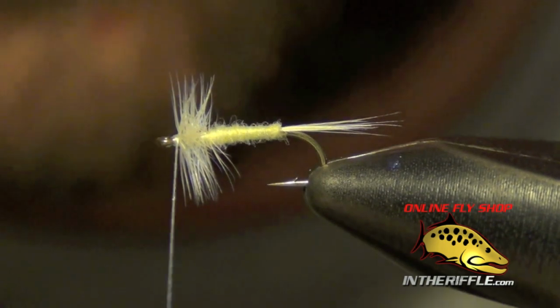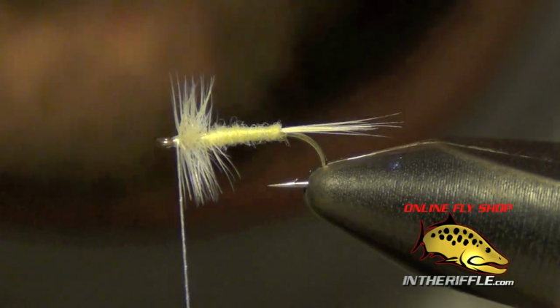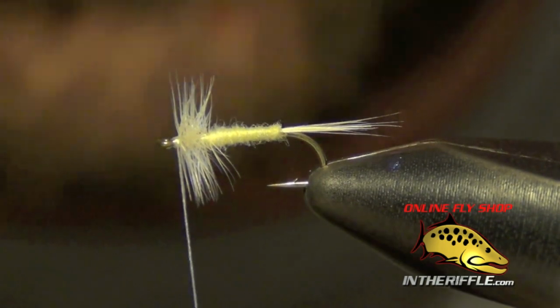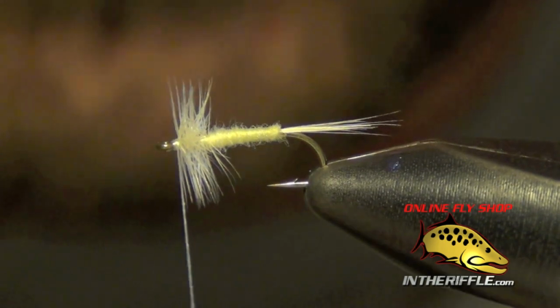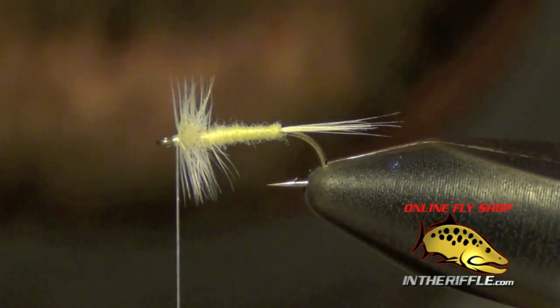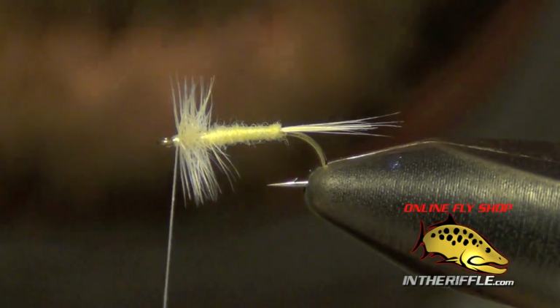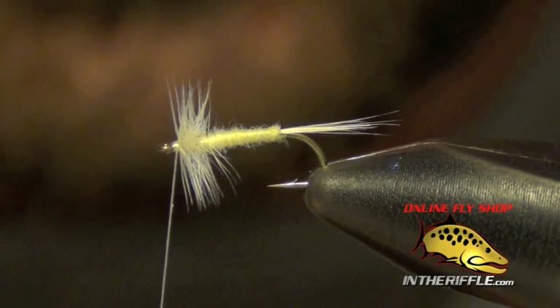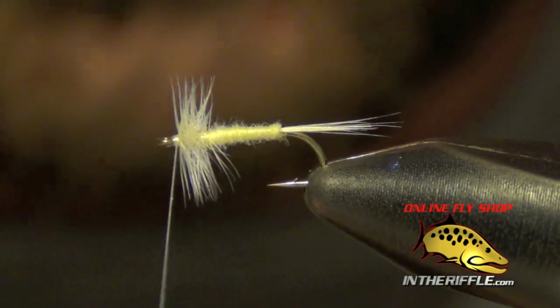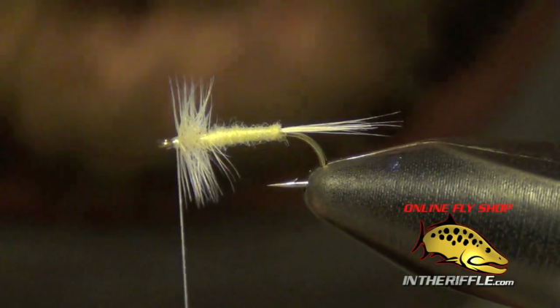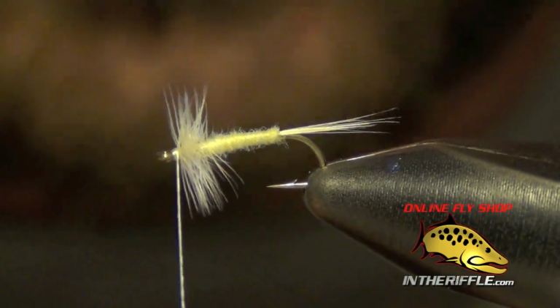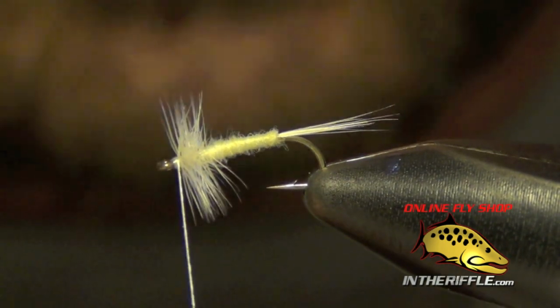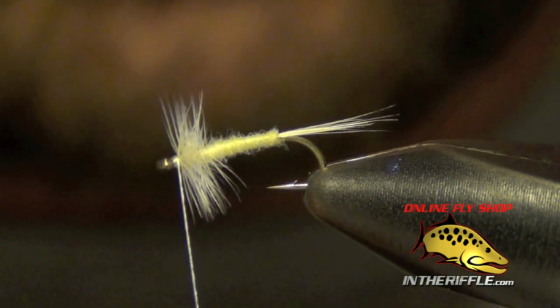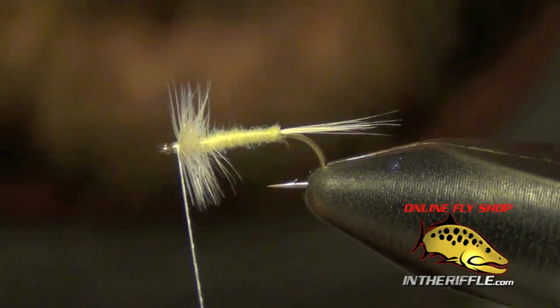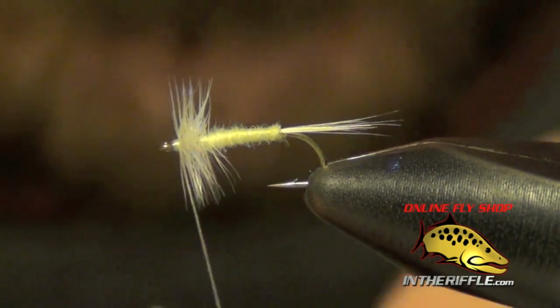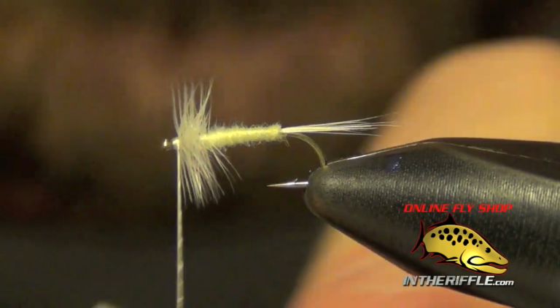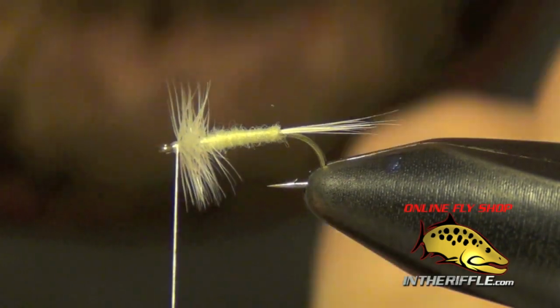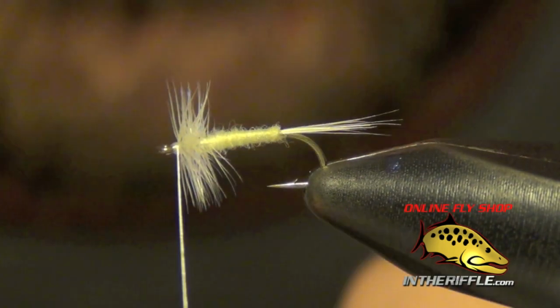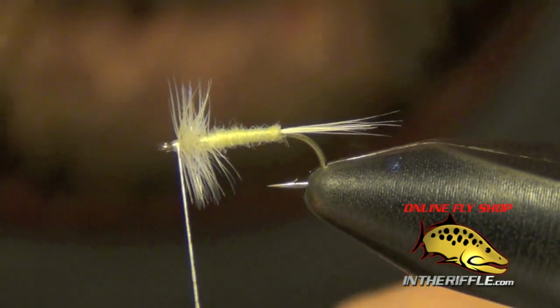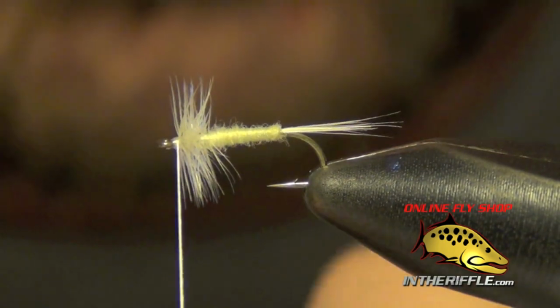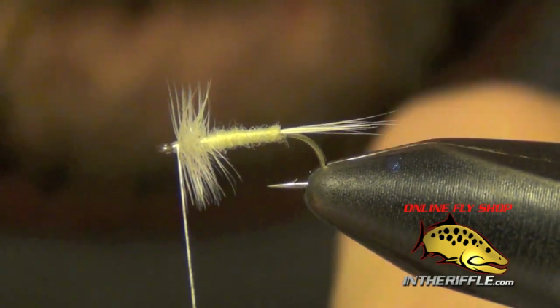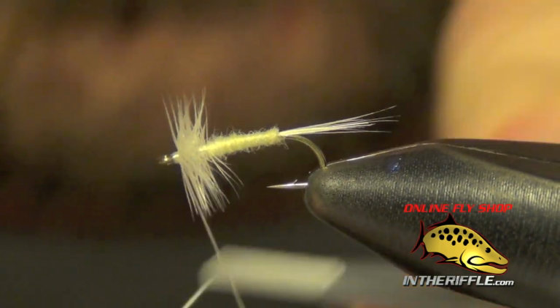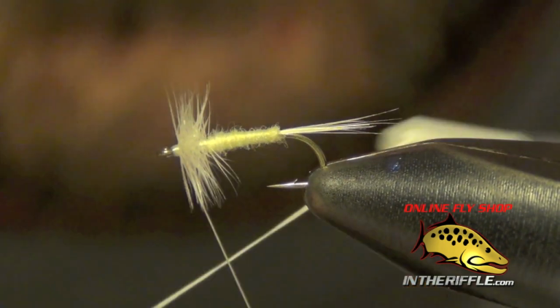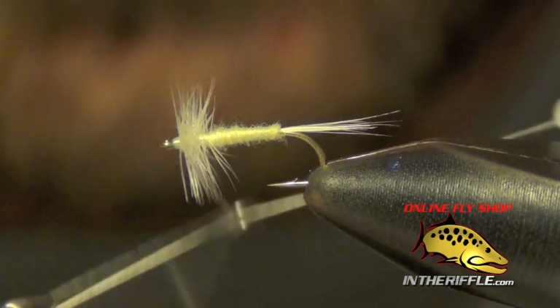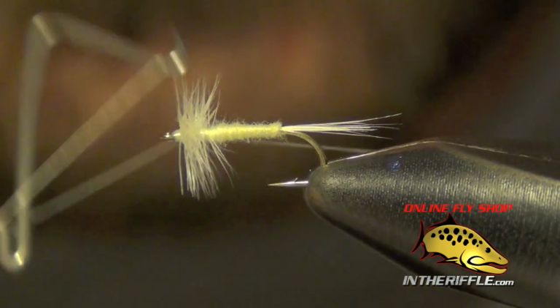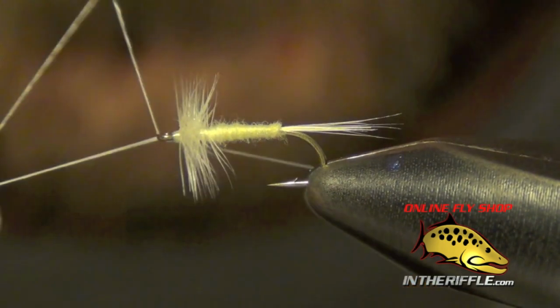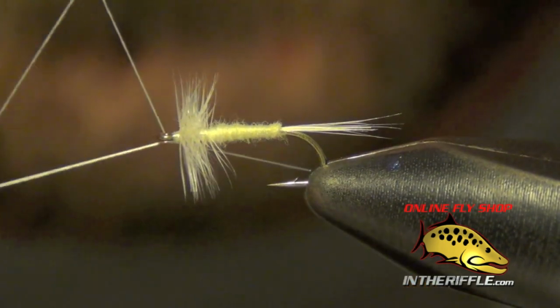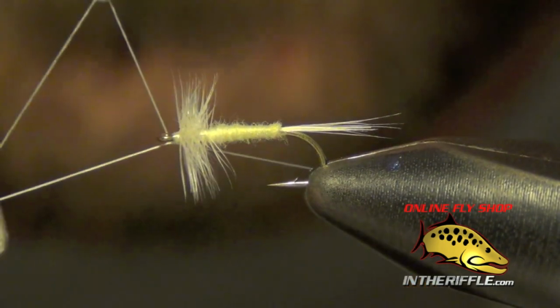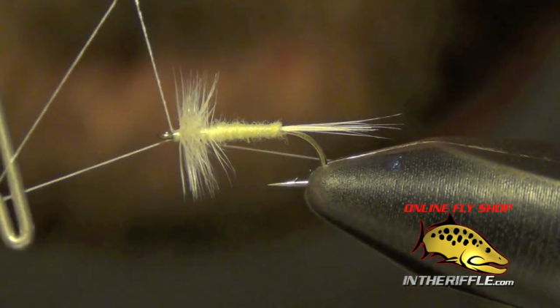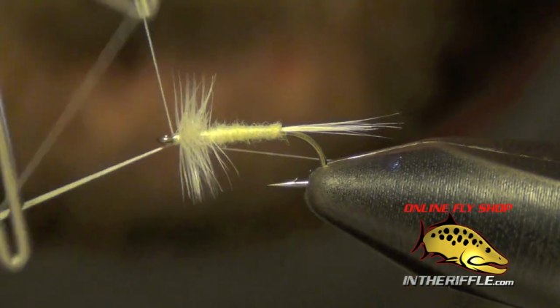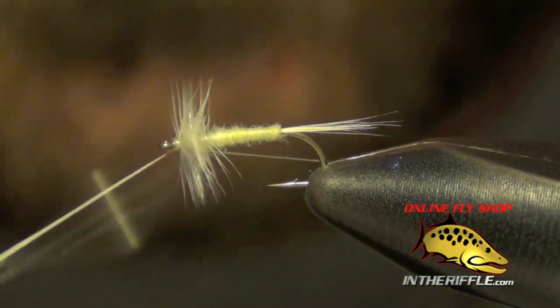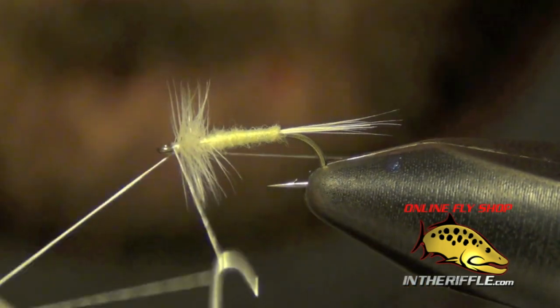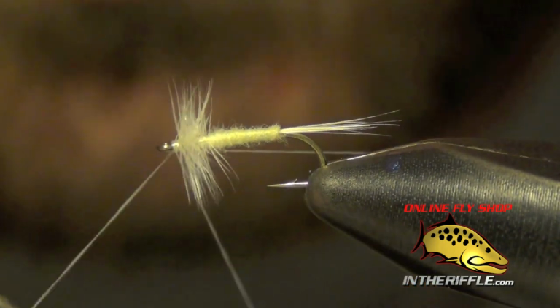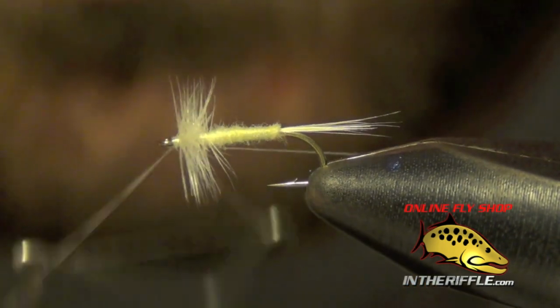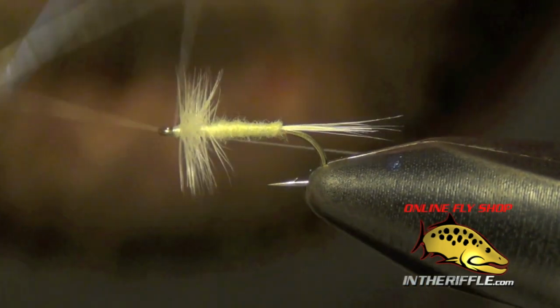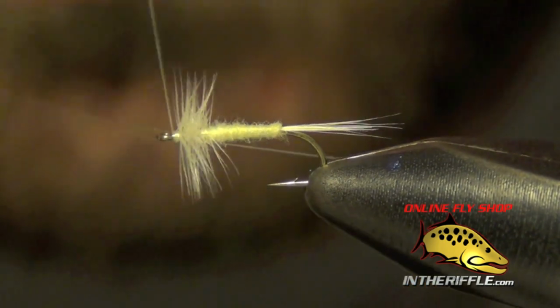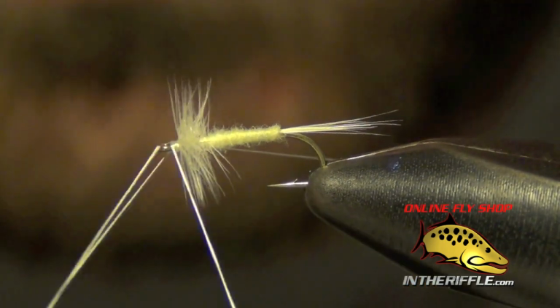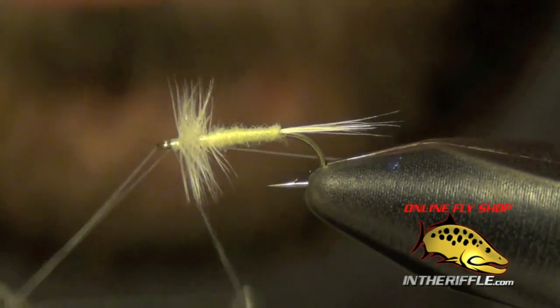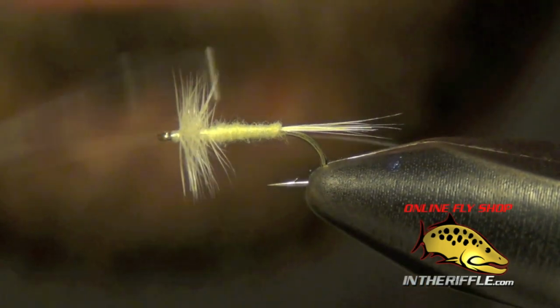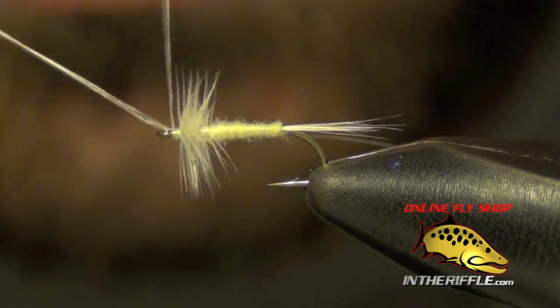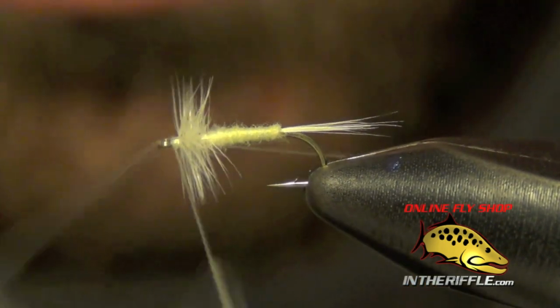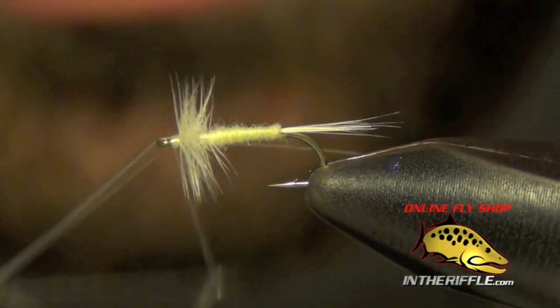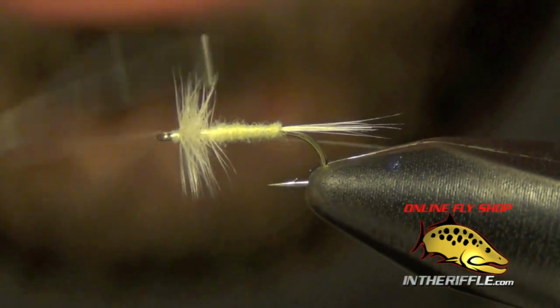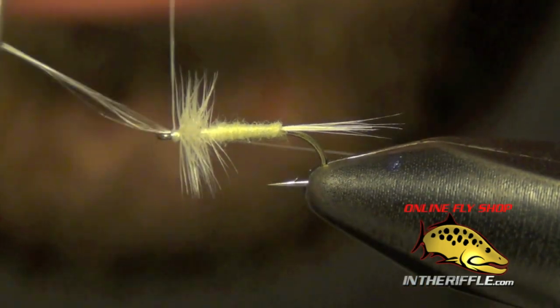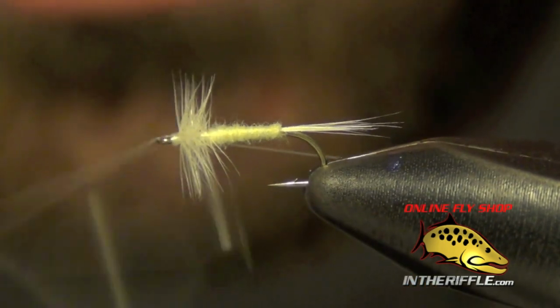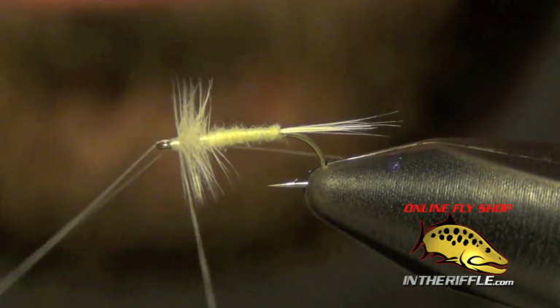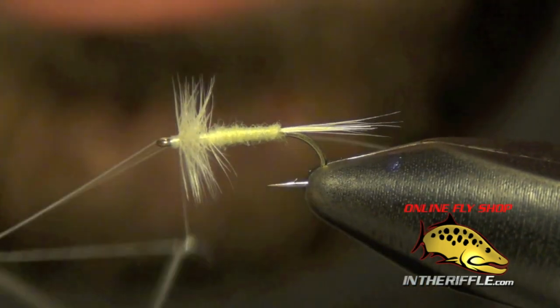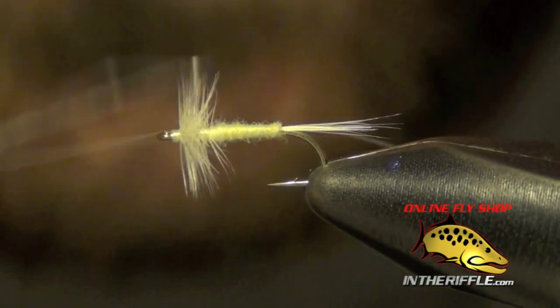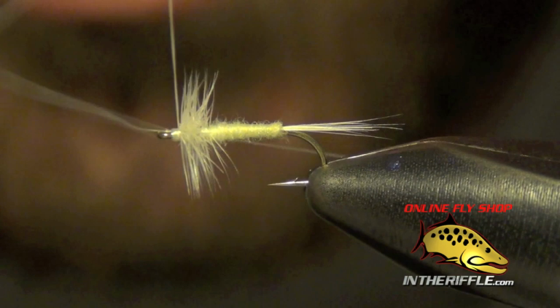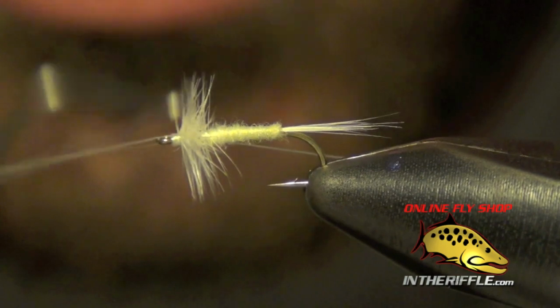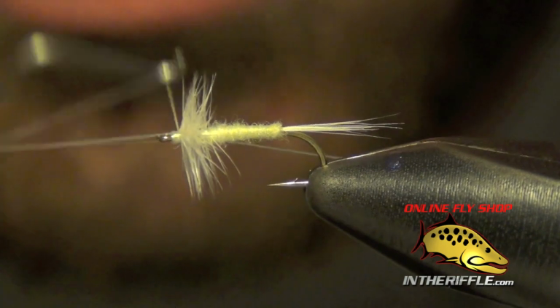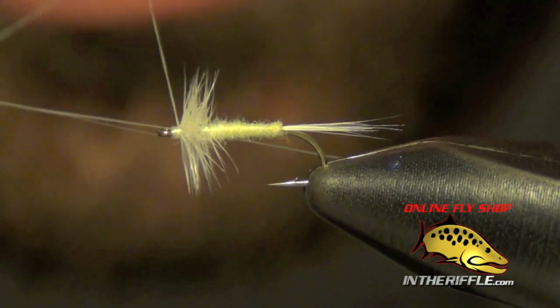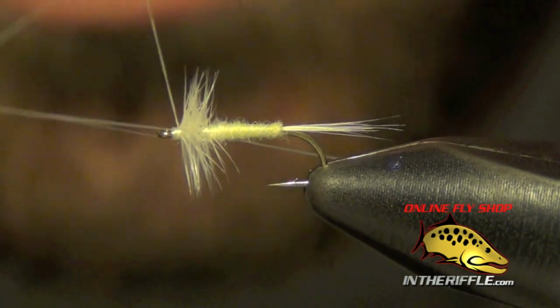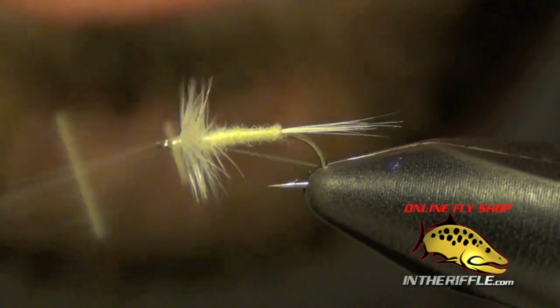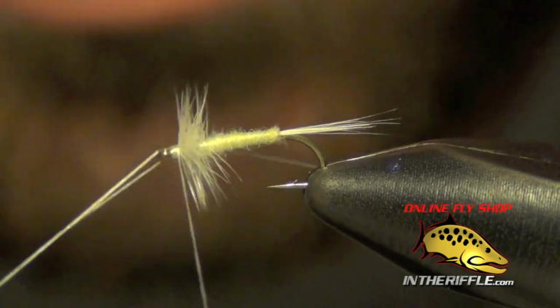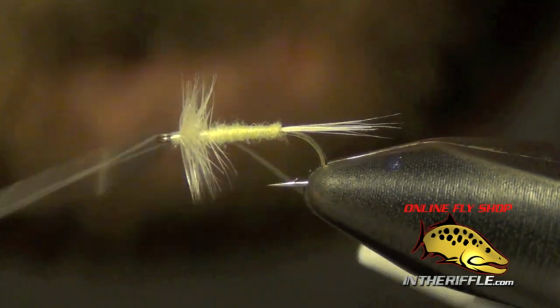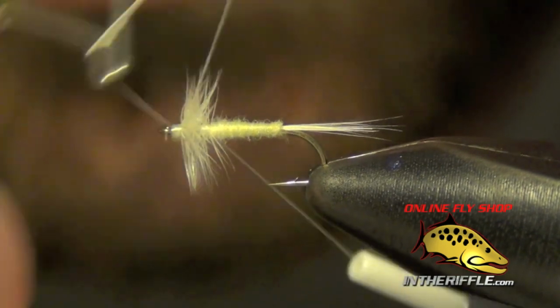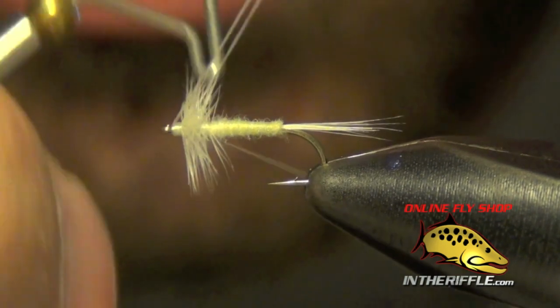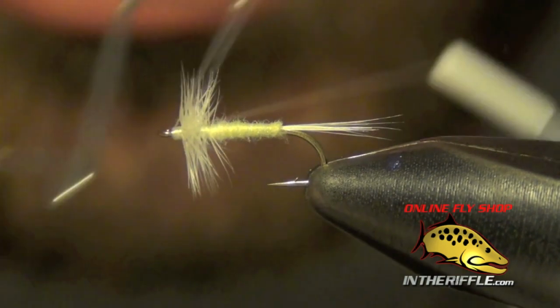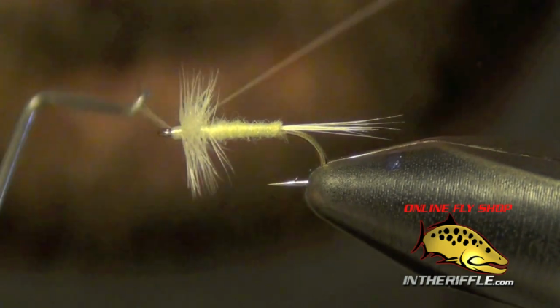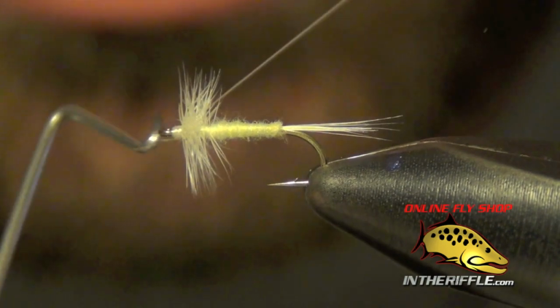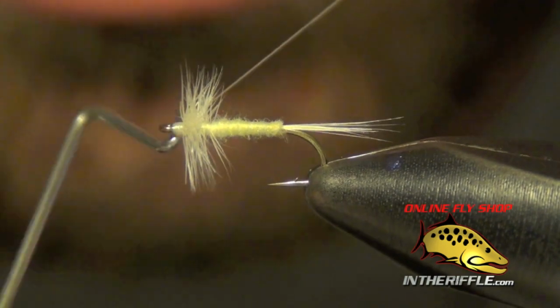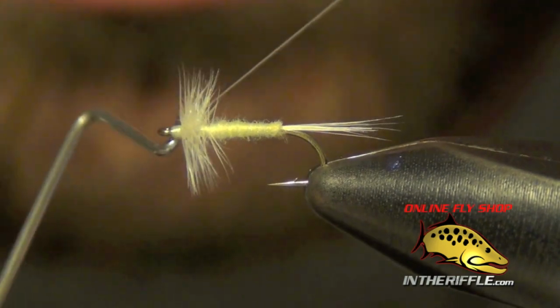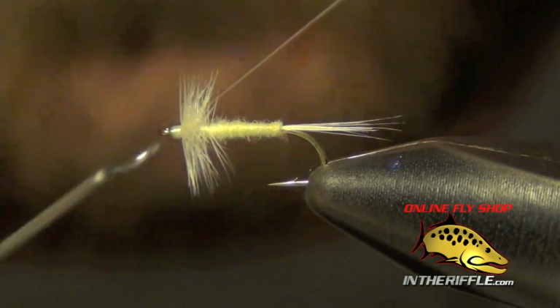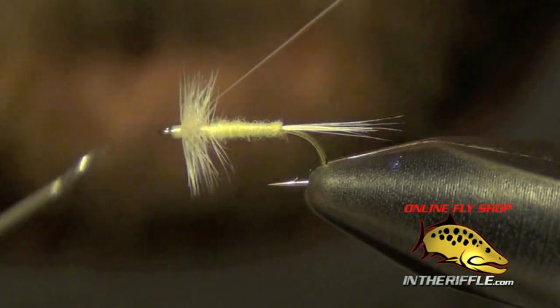Then I can whip finish — three or four turns of the whip finish should be enough.